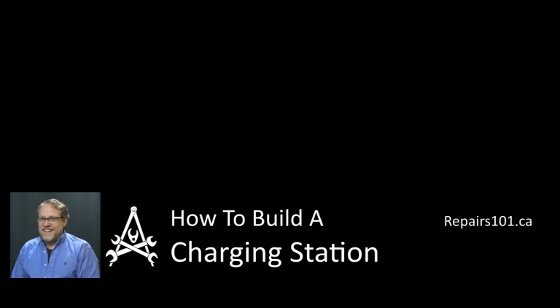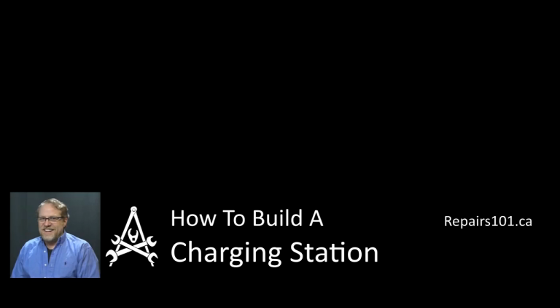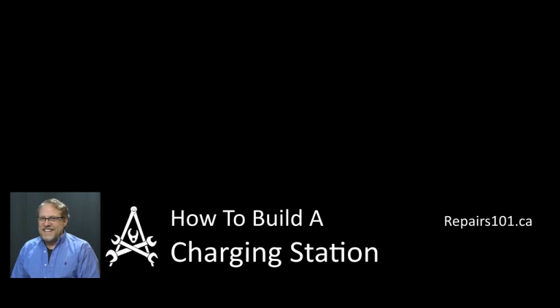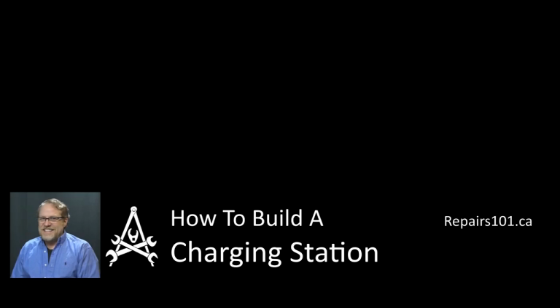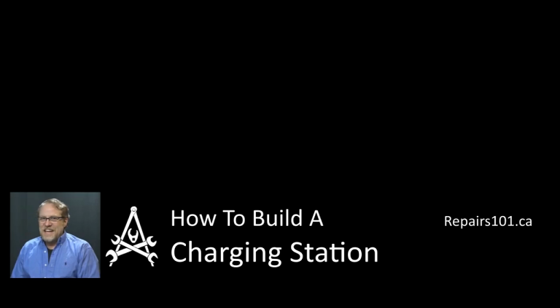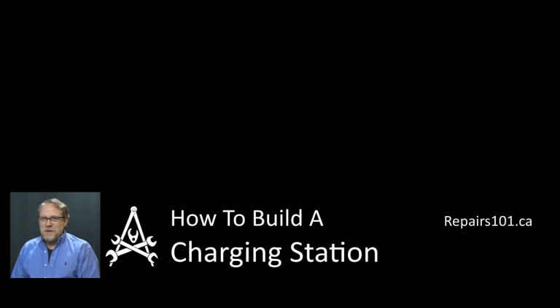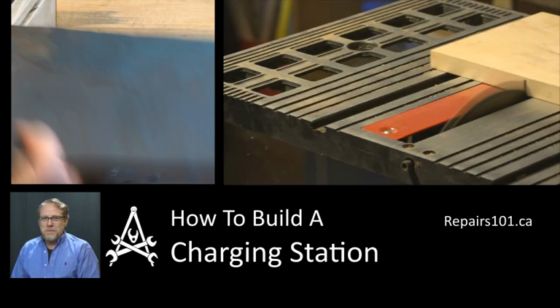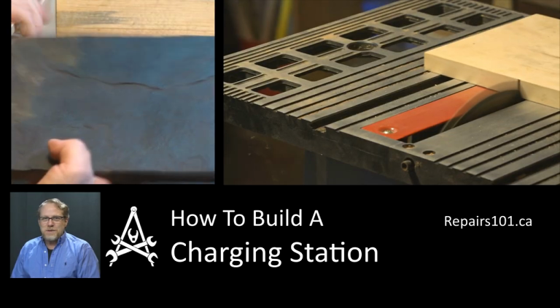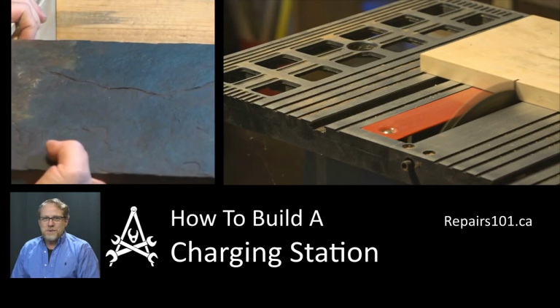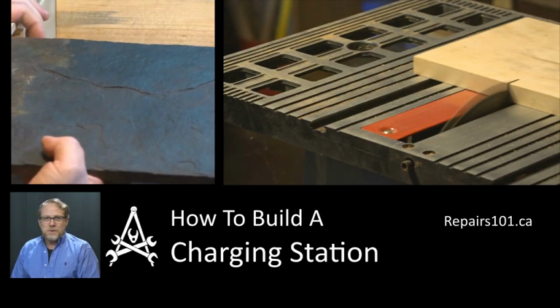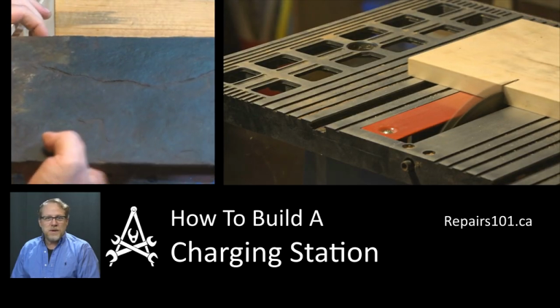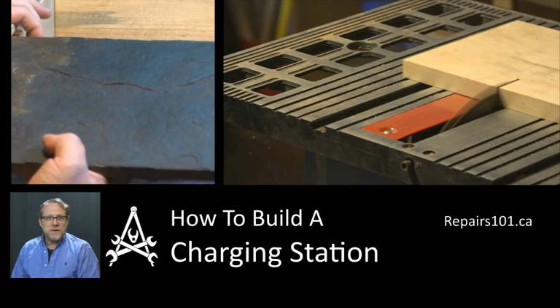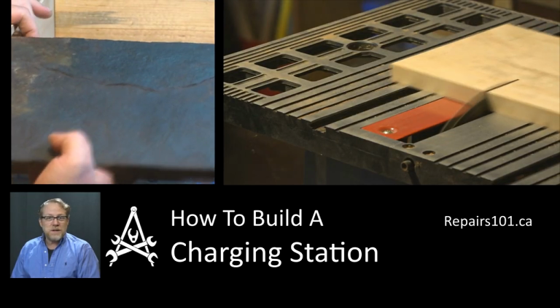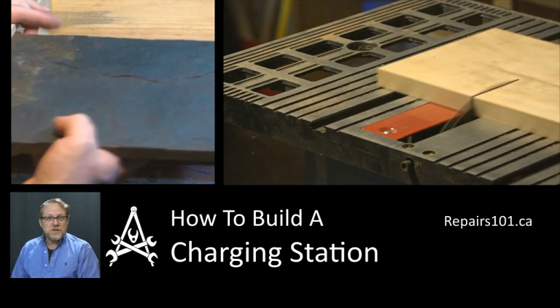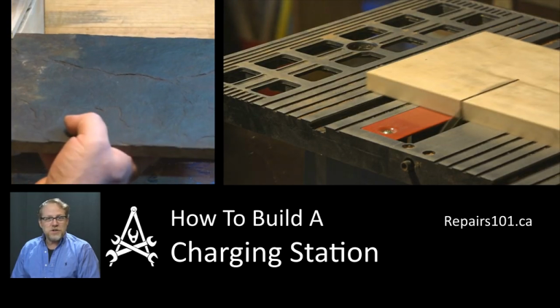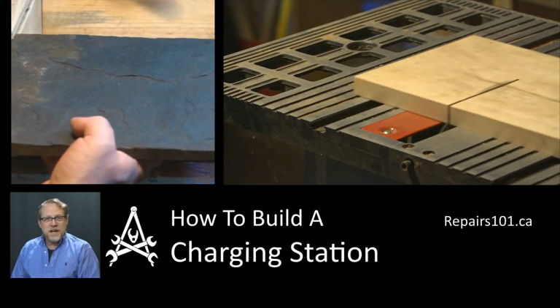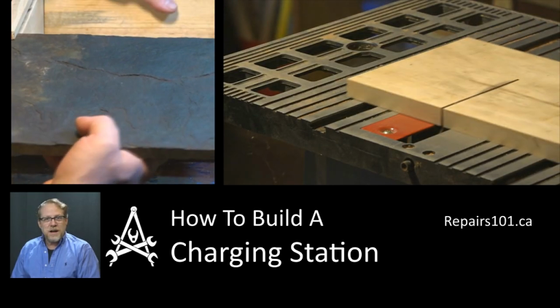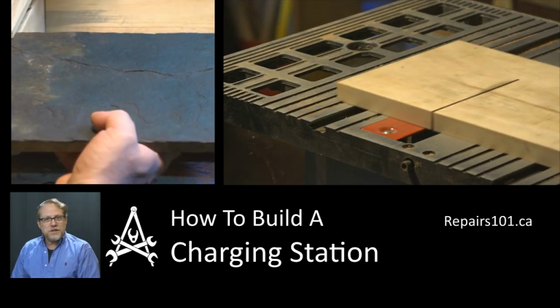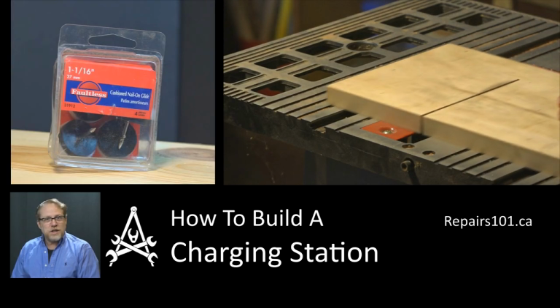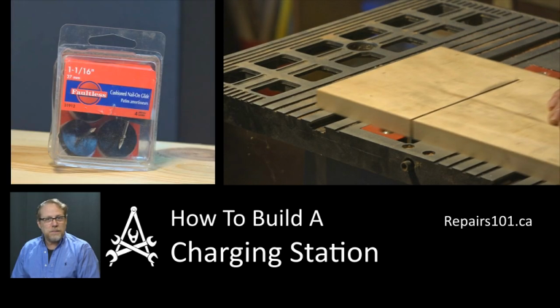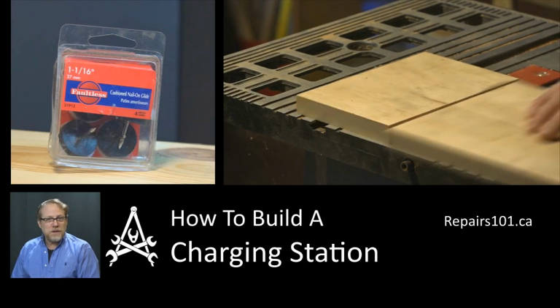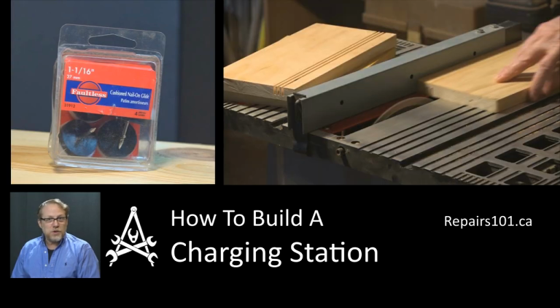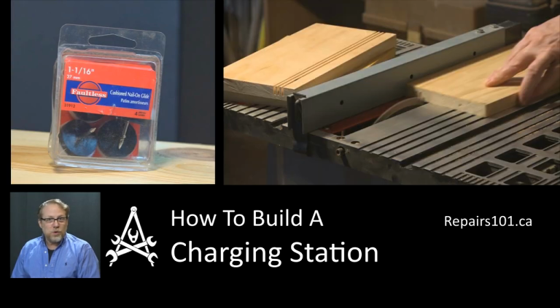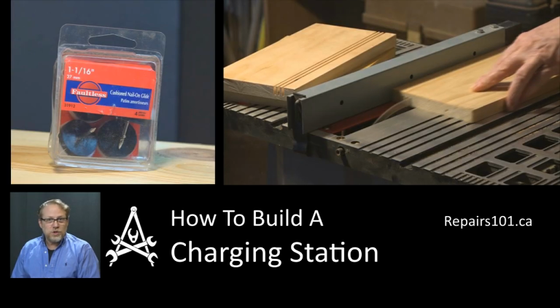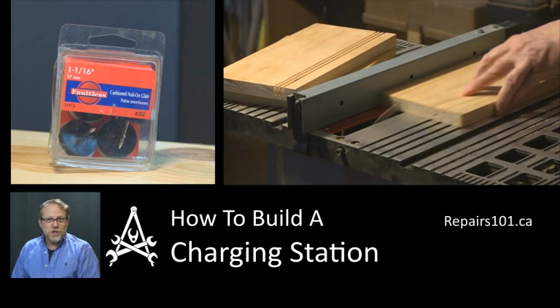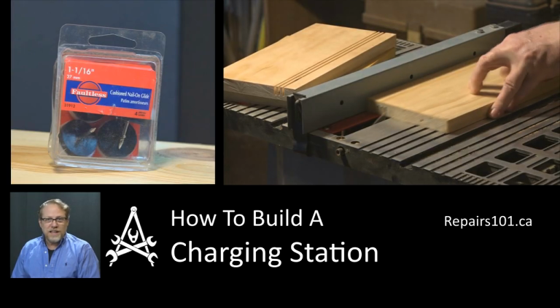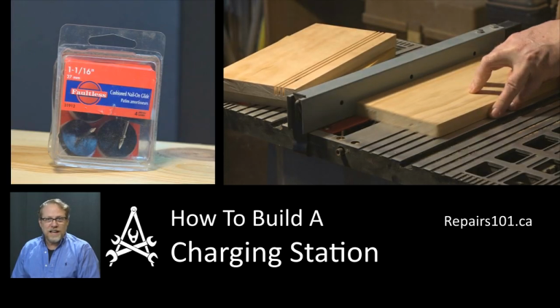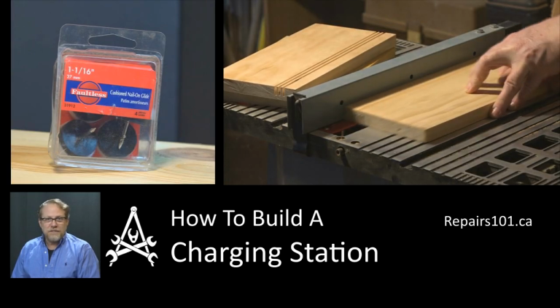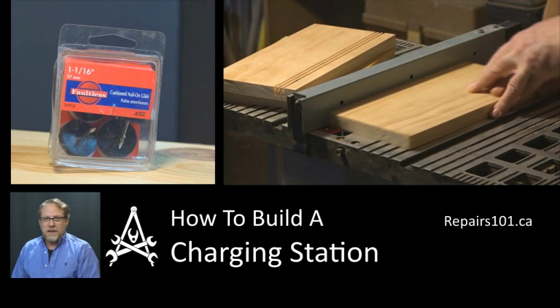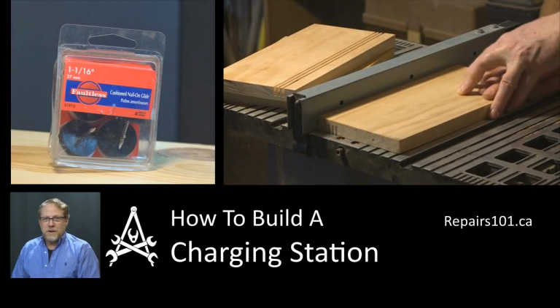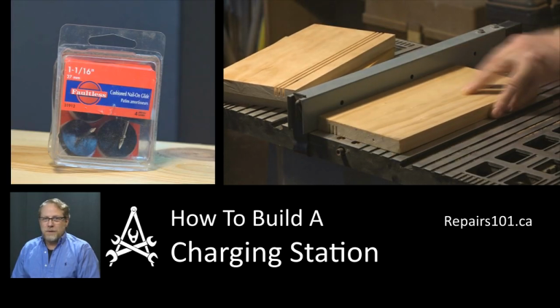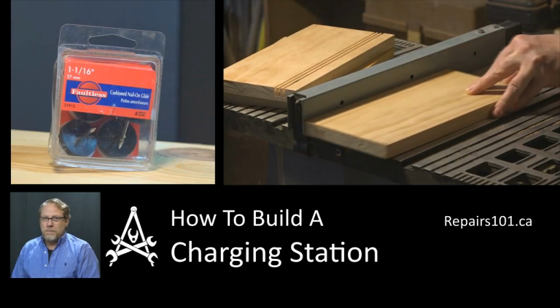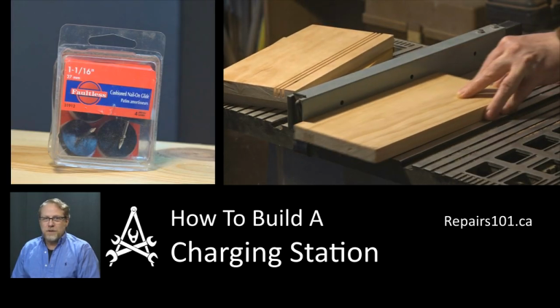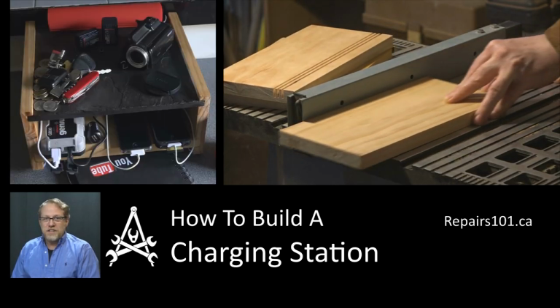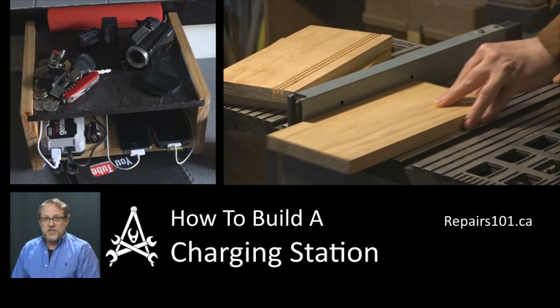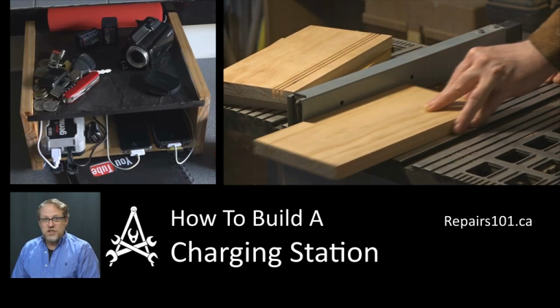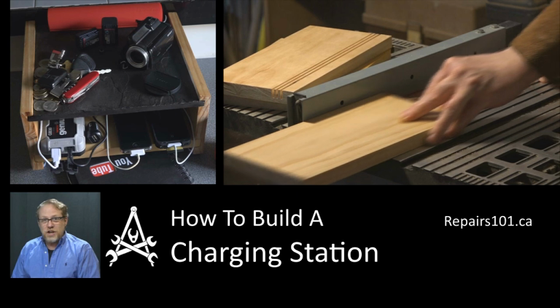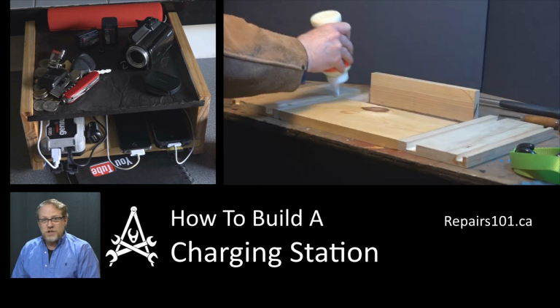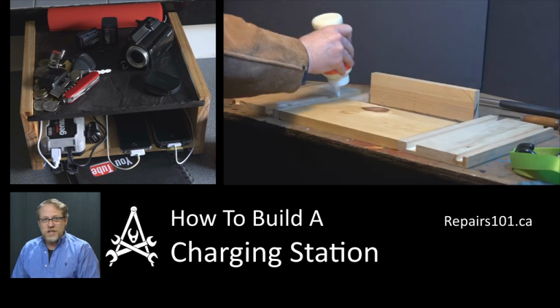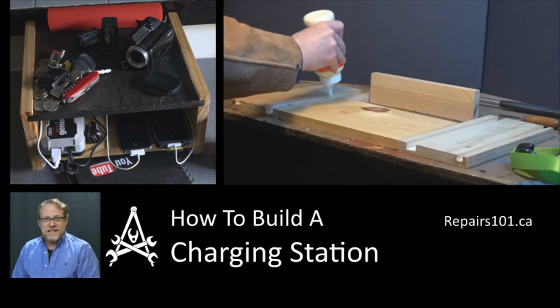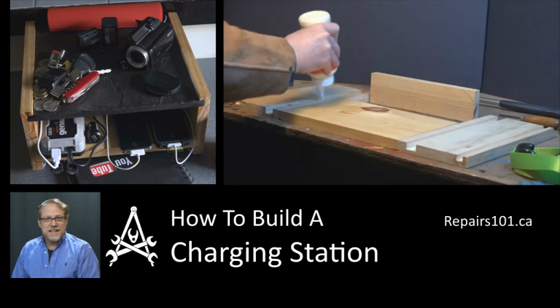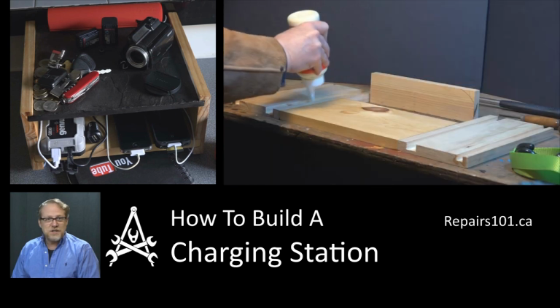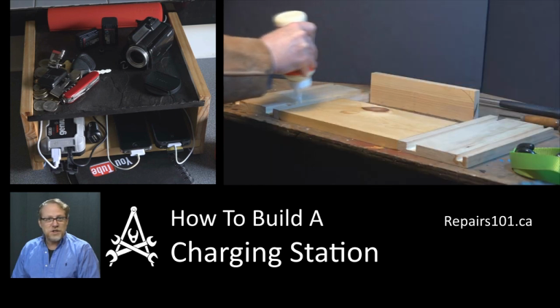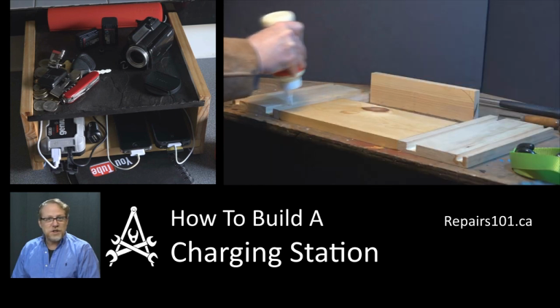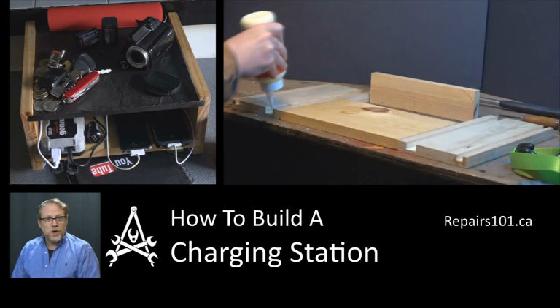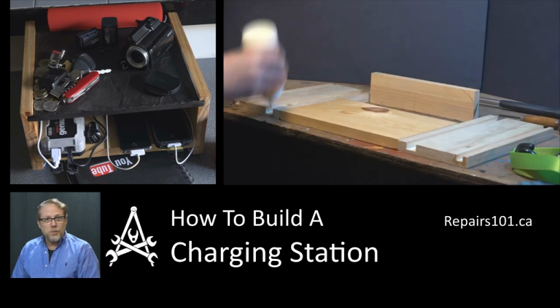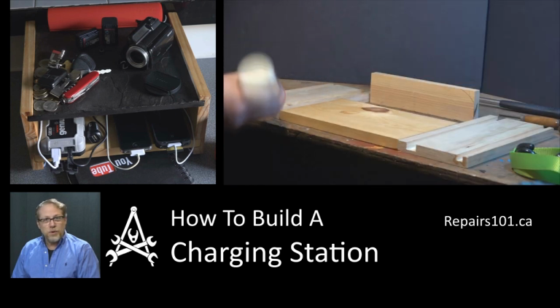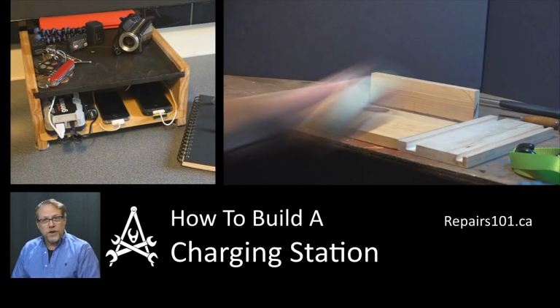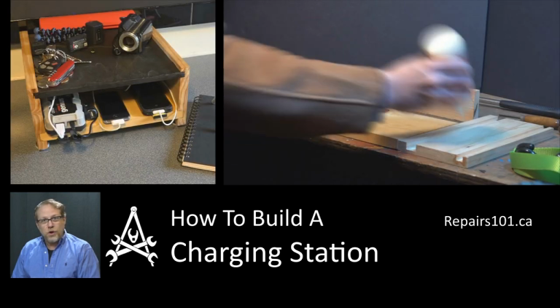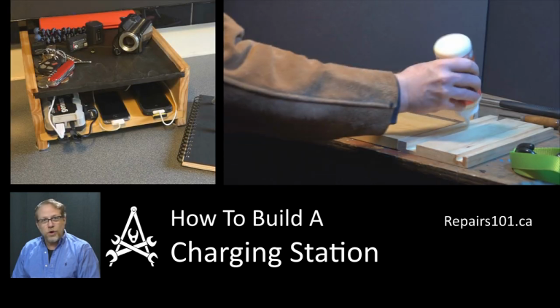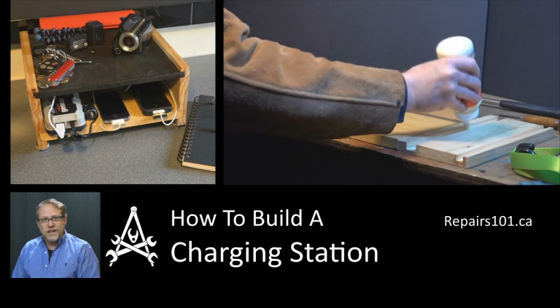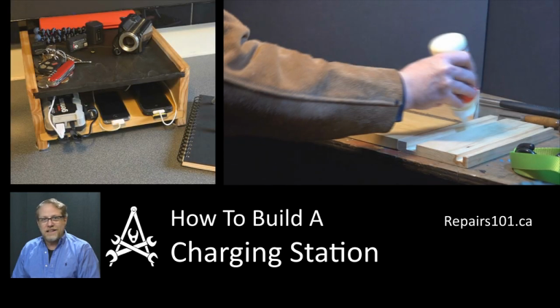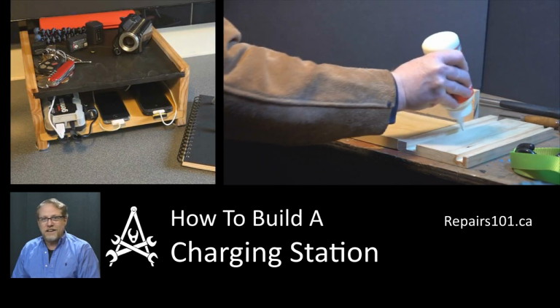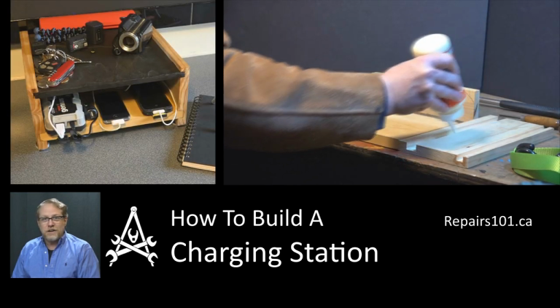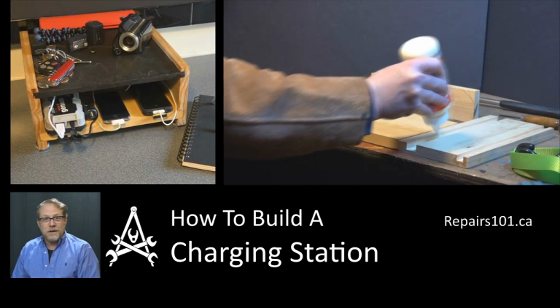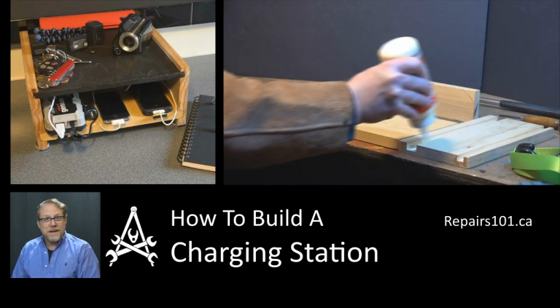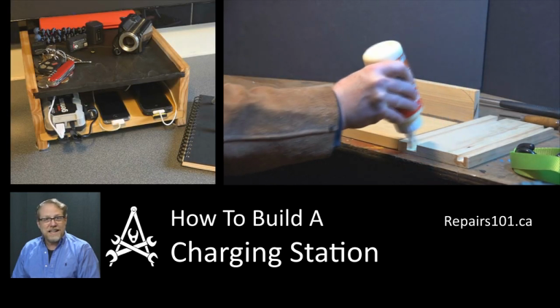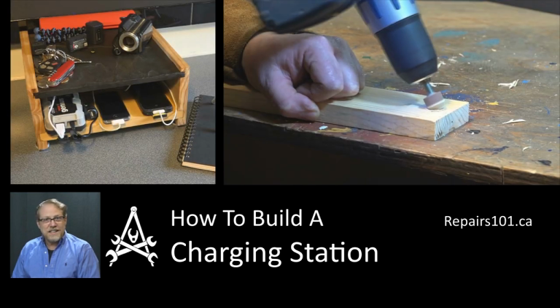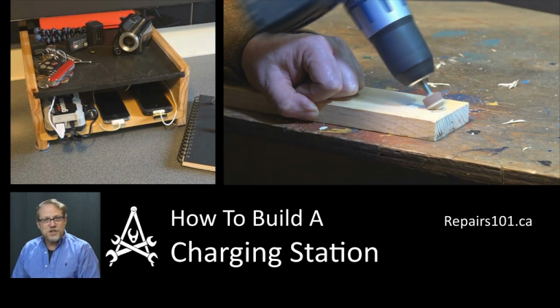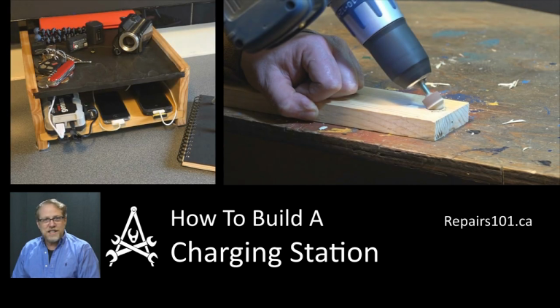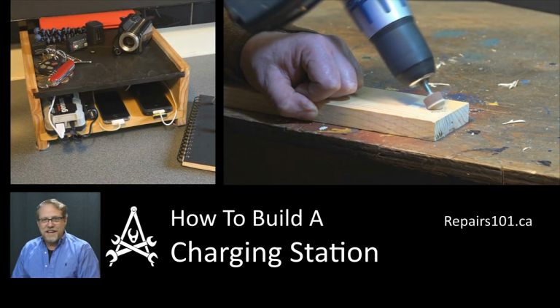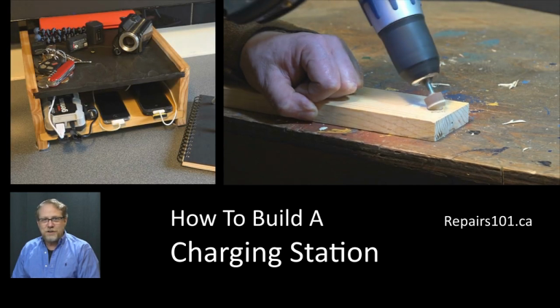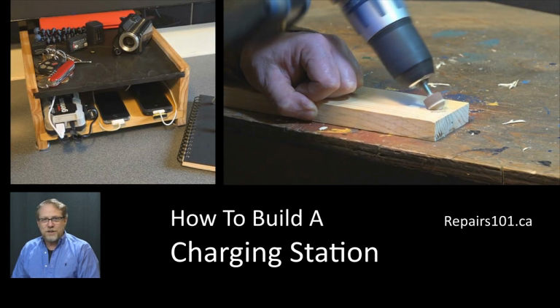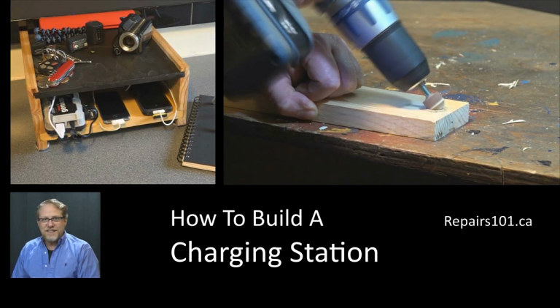Today on Pairs 101, I'm going to show you how I took a bunch of old junk I found and built this charging station to cope with the cord clutter on my kitchen counter.